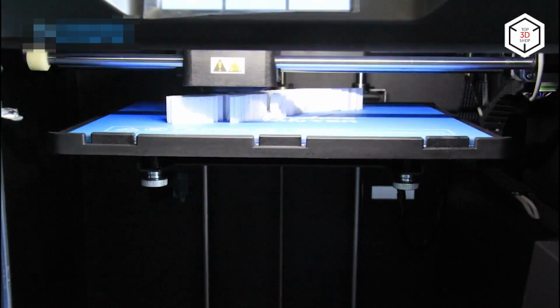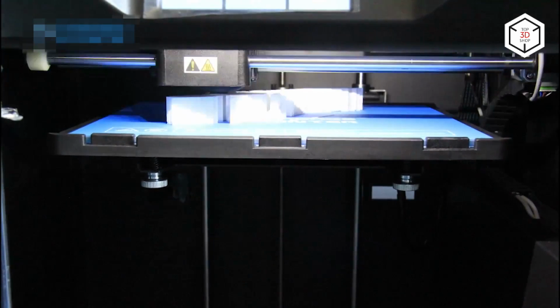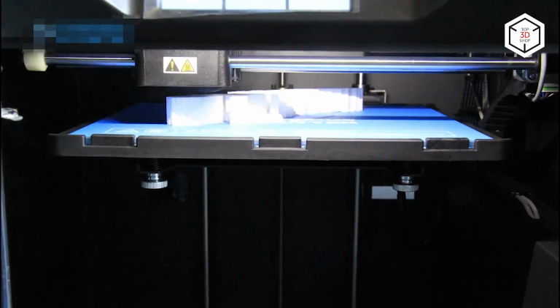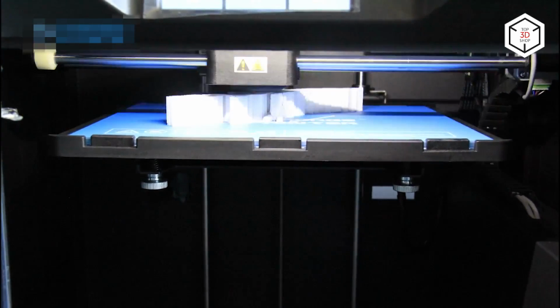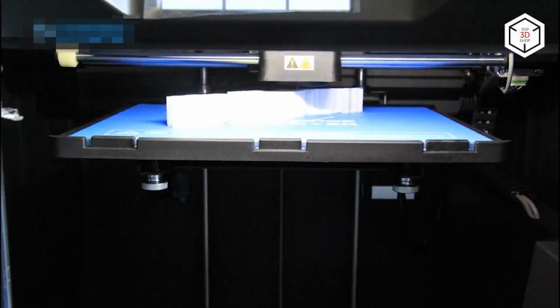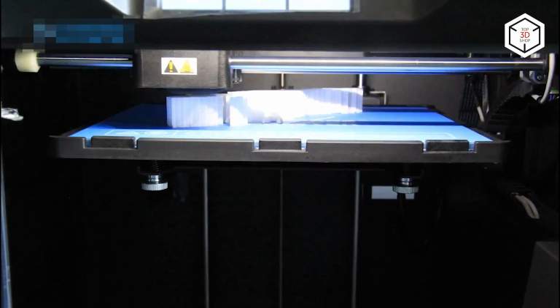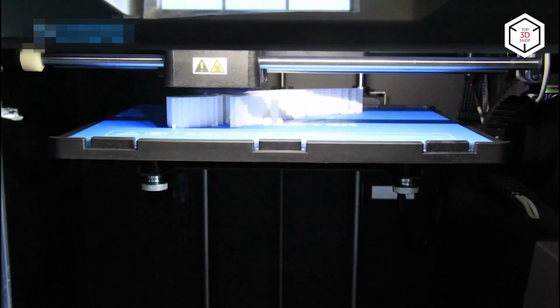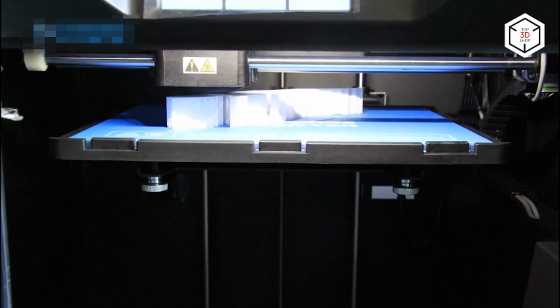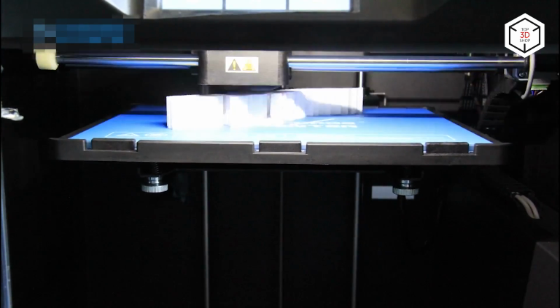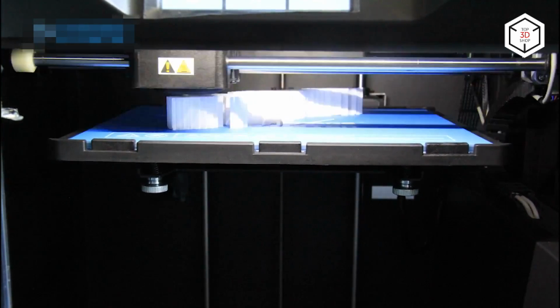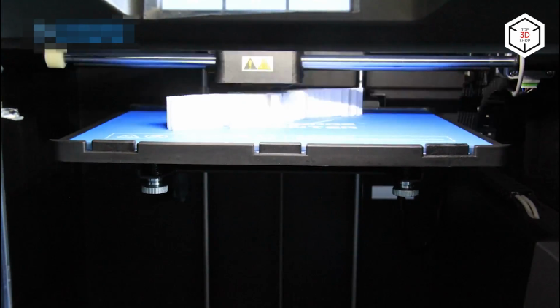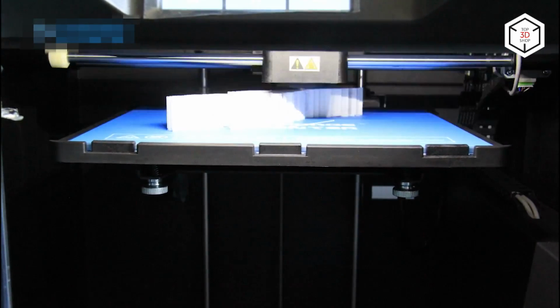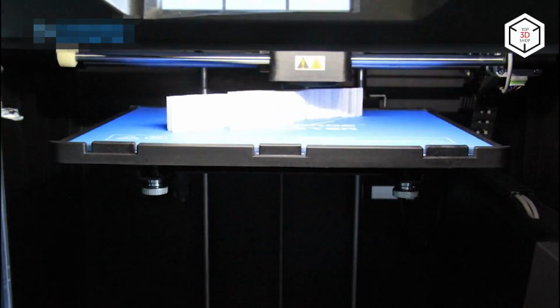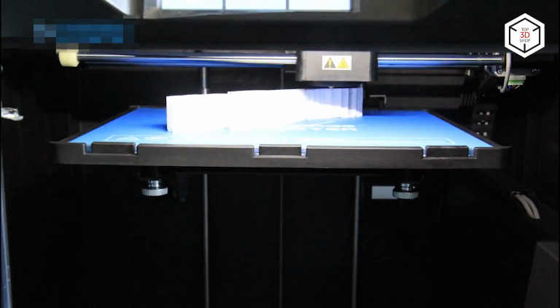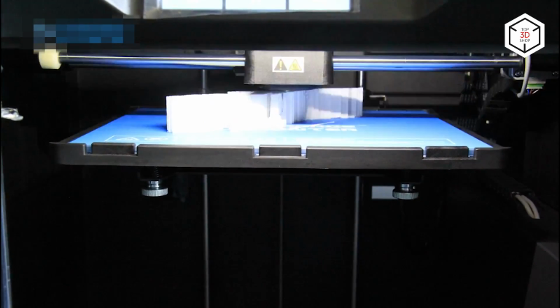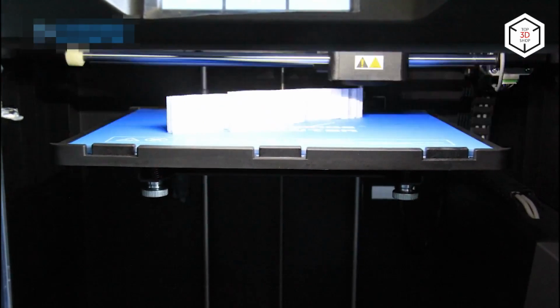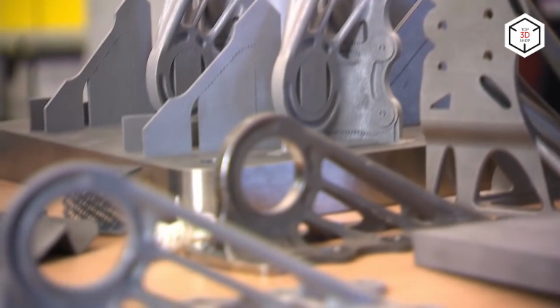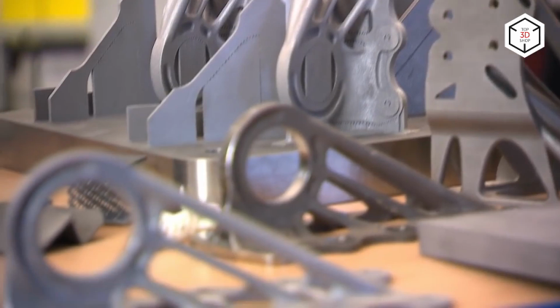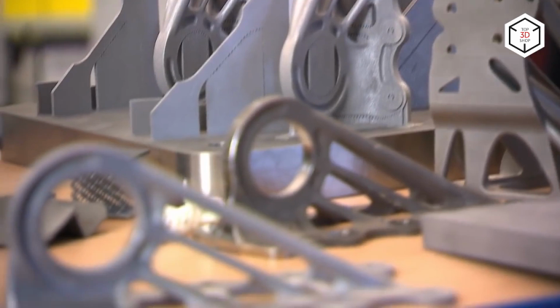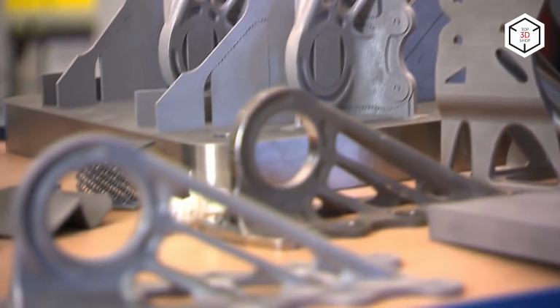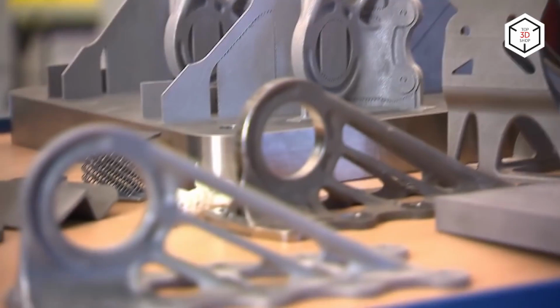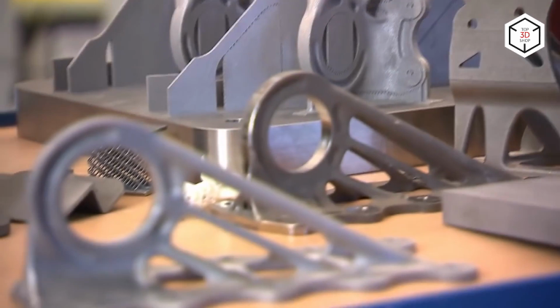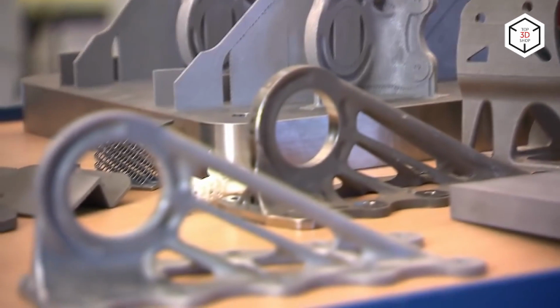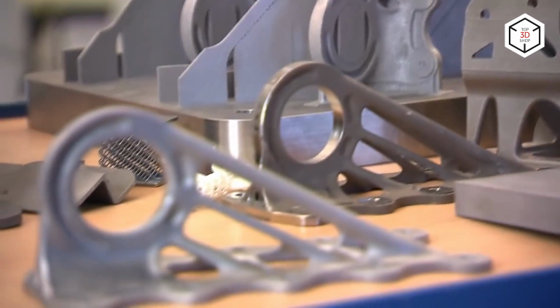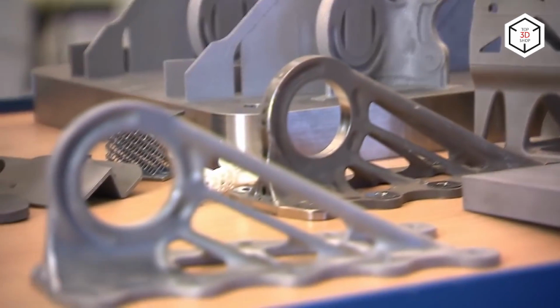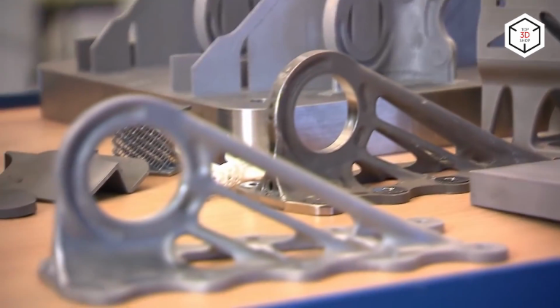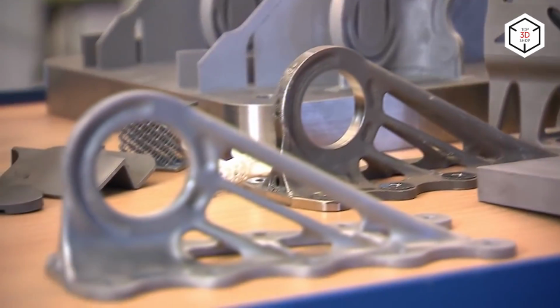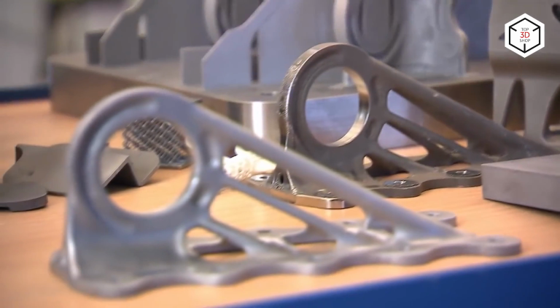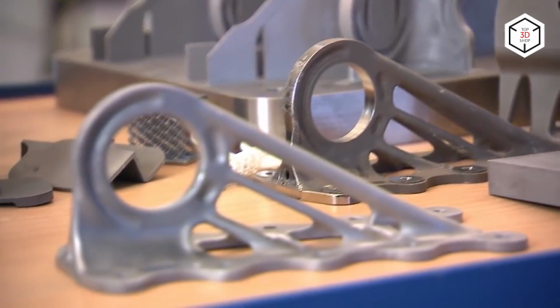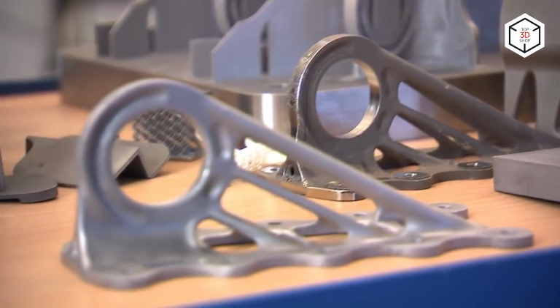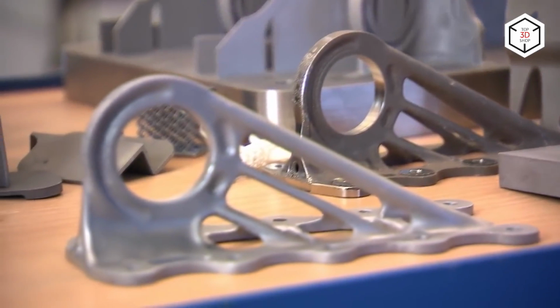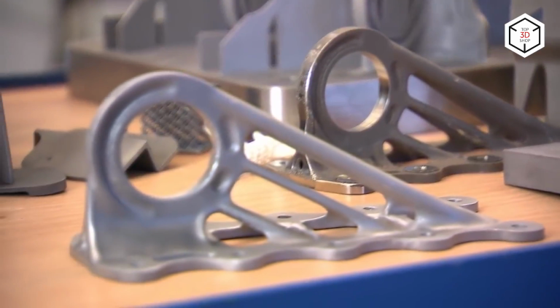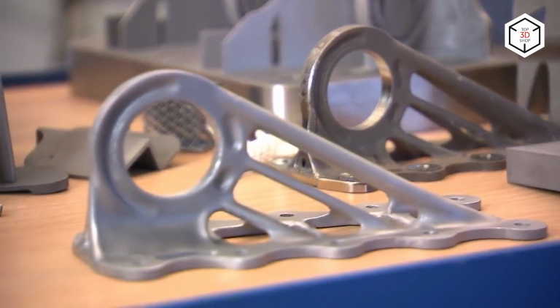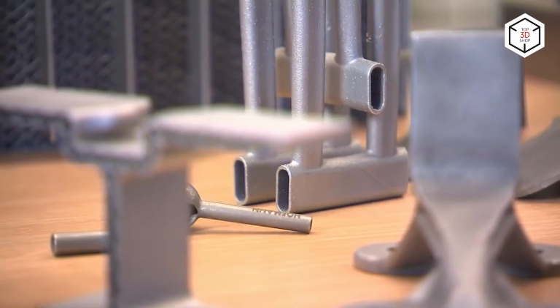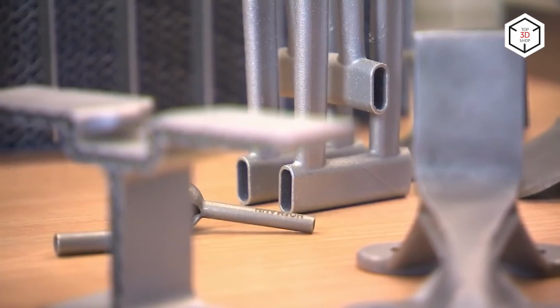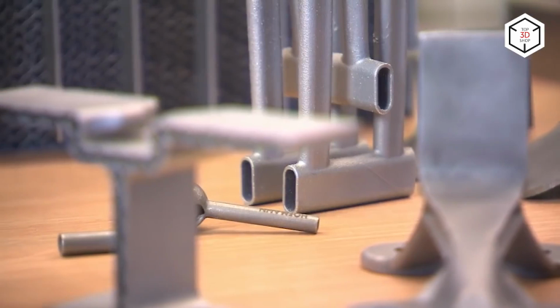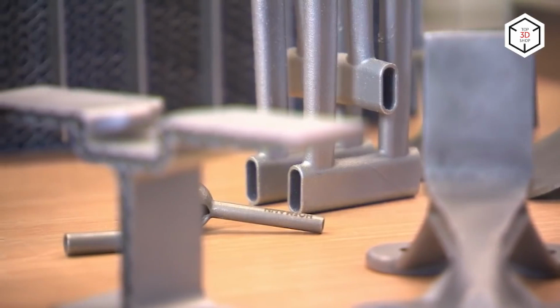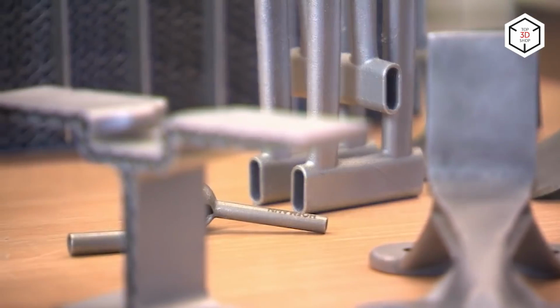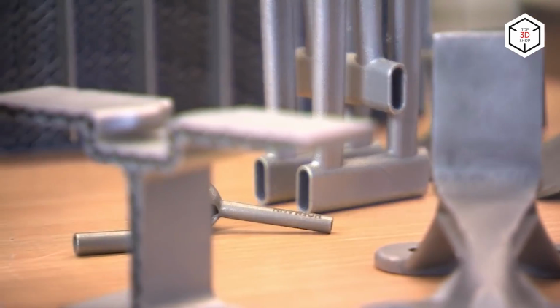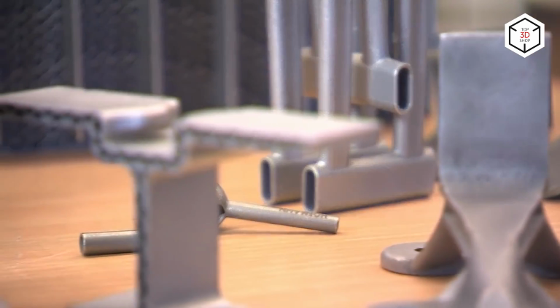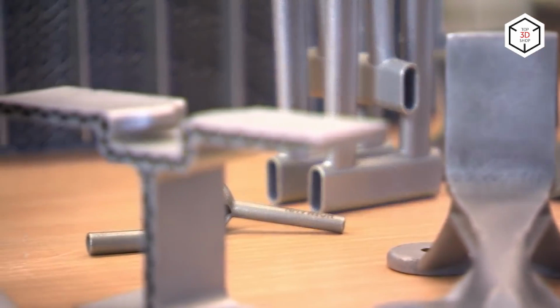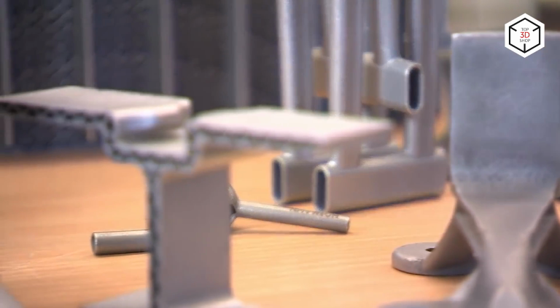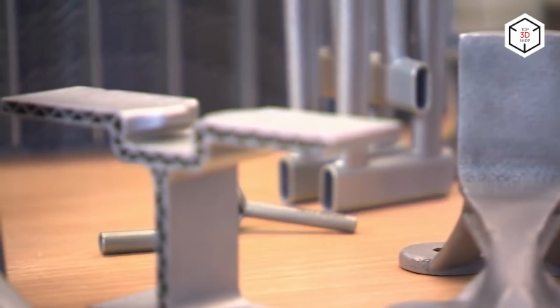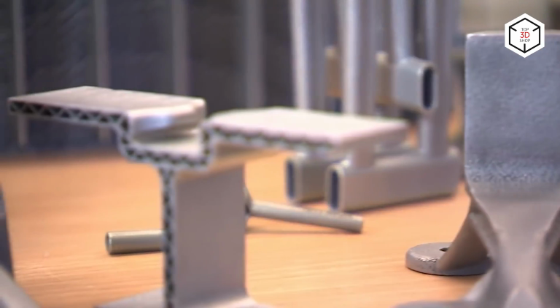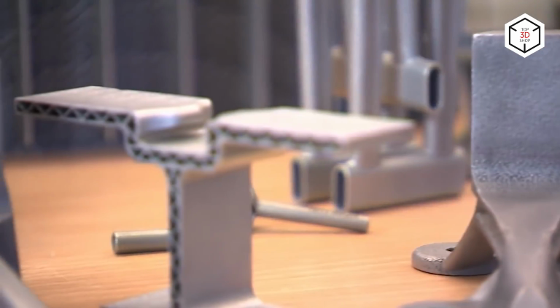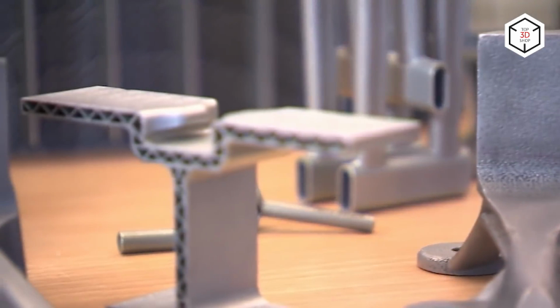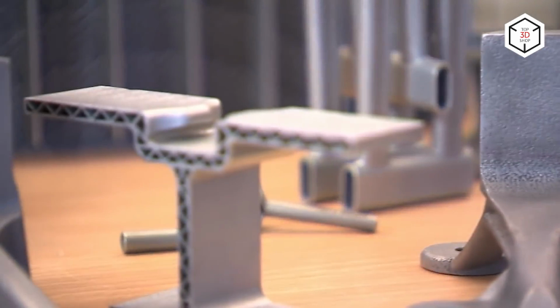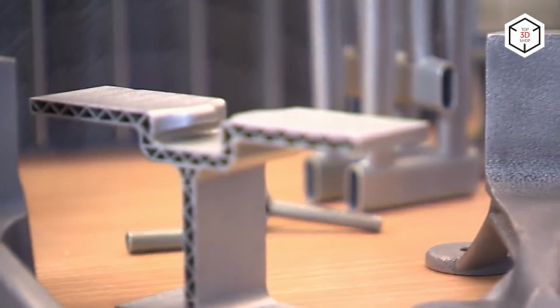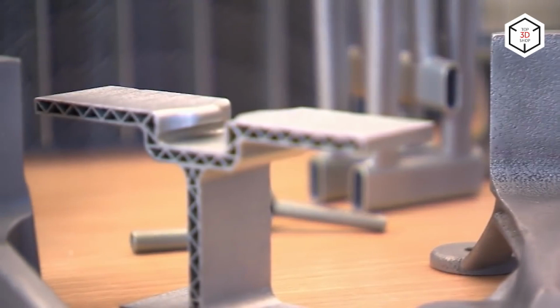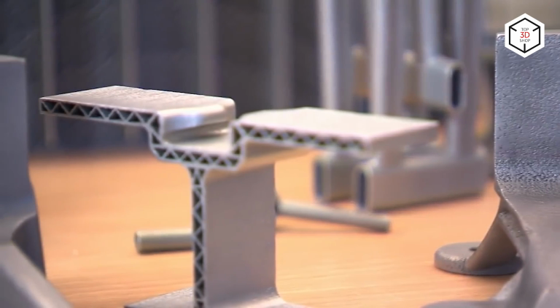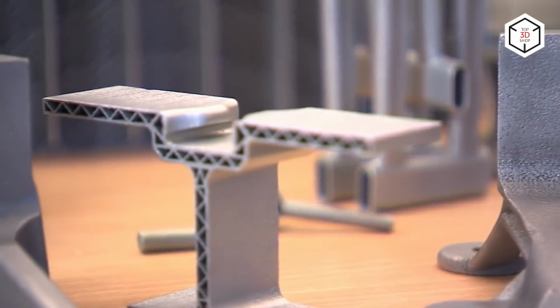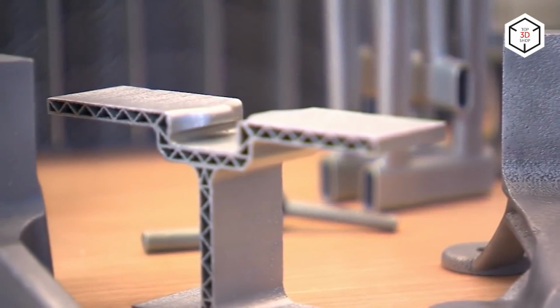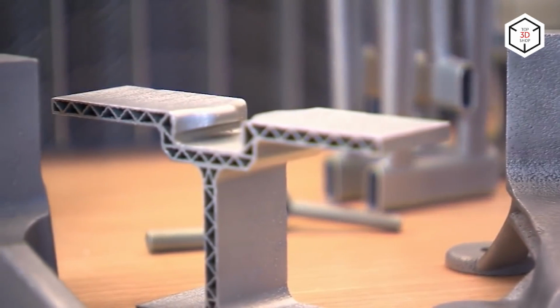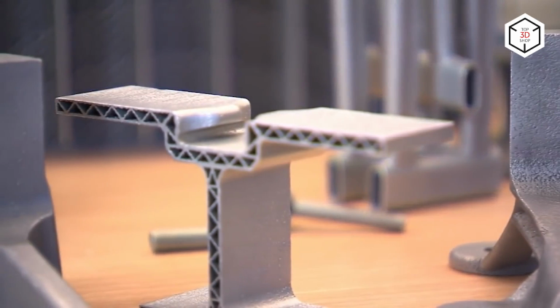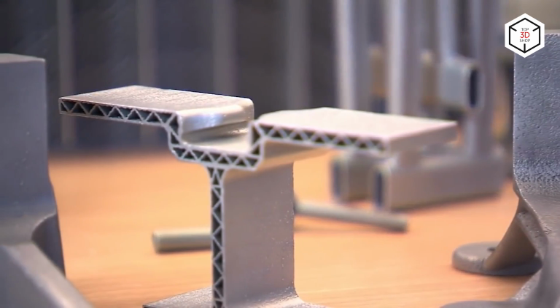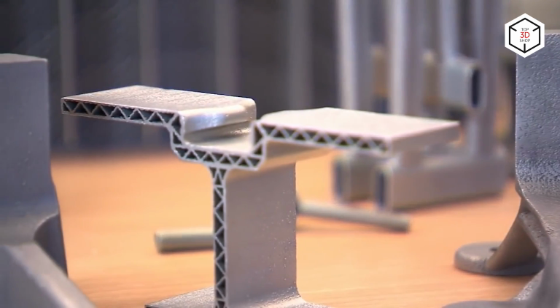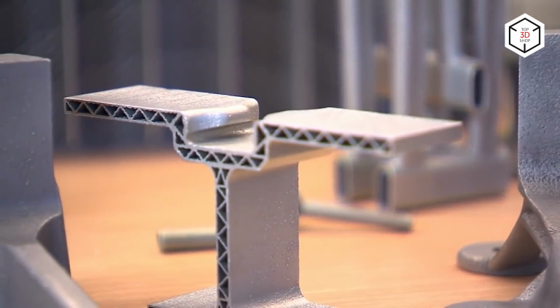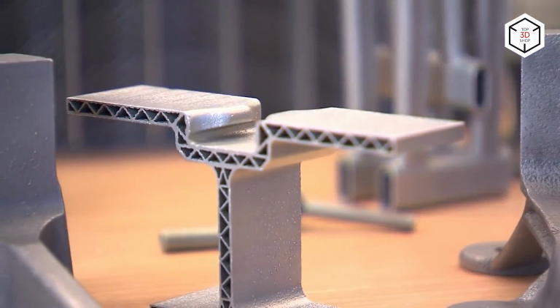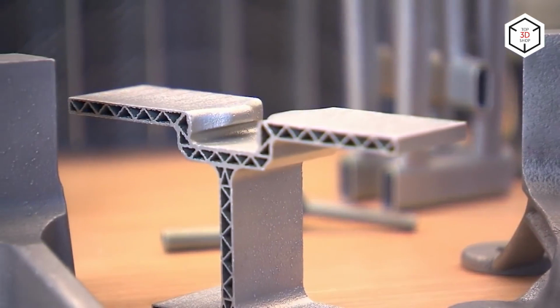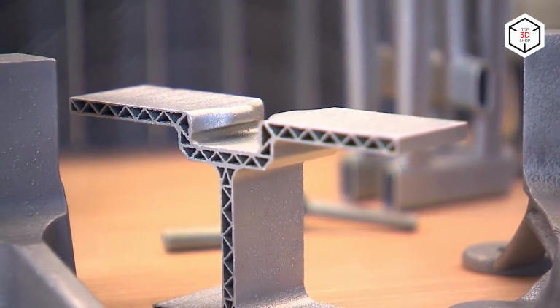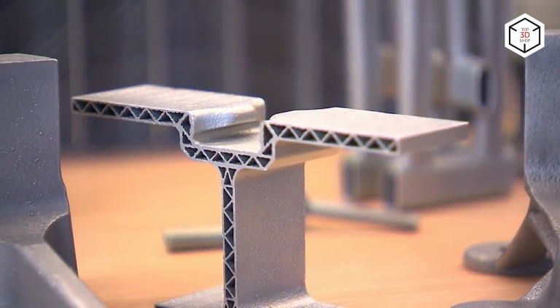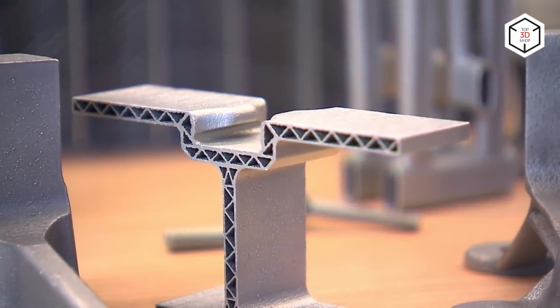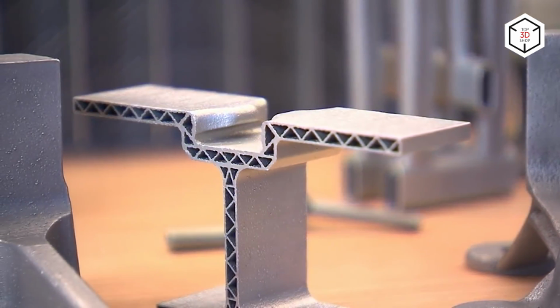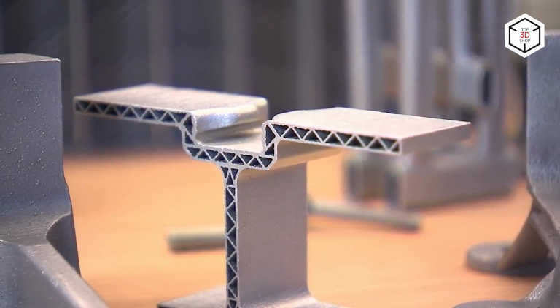Hi everyone, this is Top3DShop and in this video we will tell you about the best modern hobbyist and industrial 3D printers with auto bed leveling.